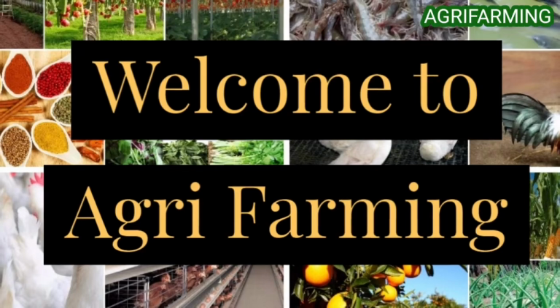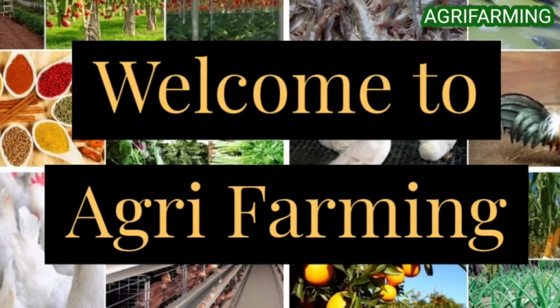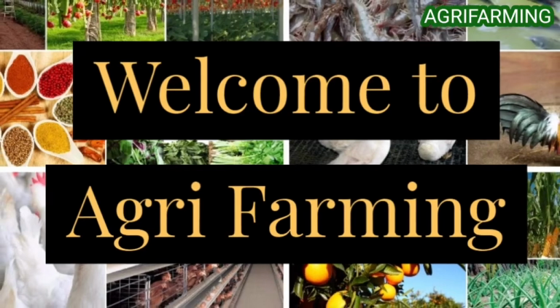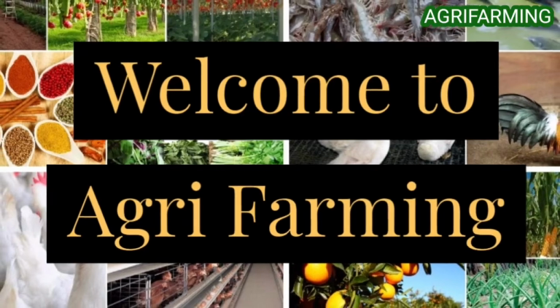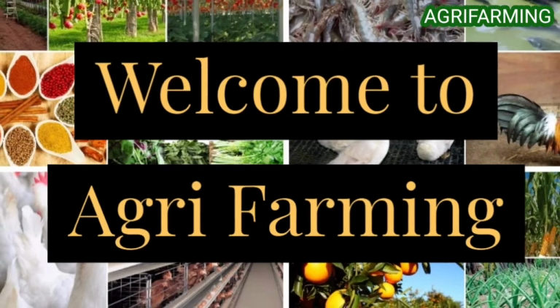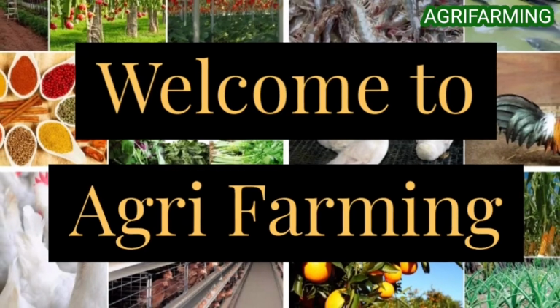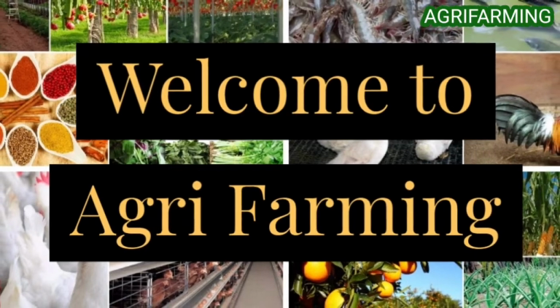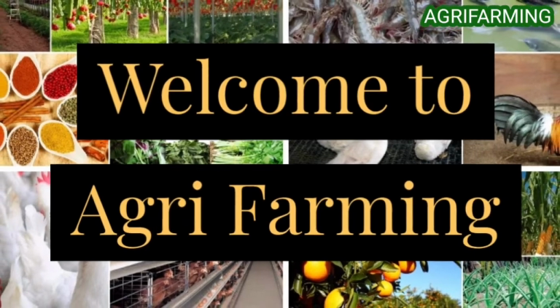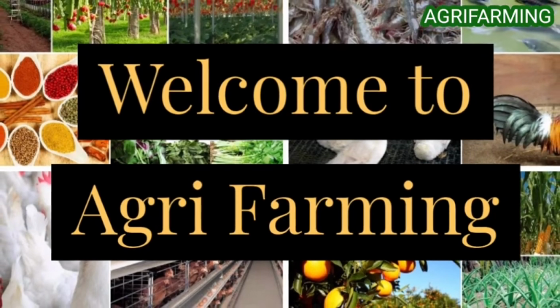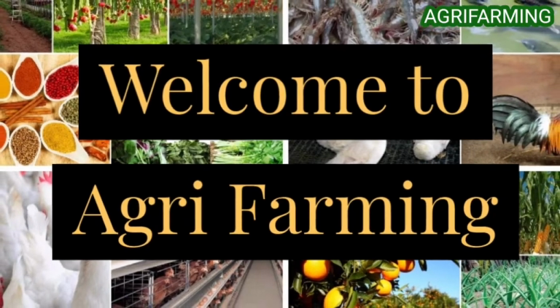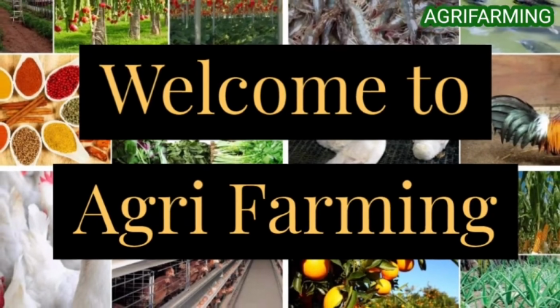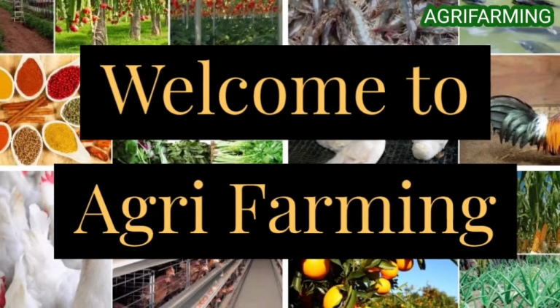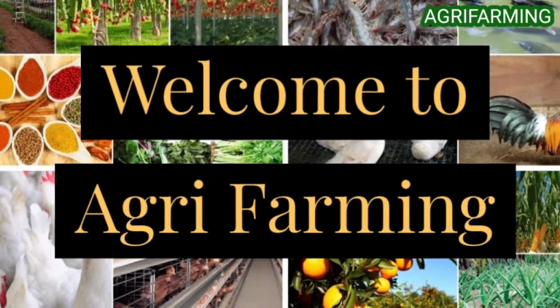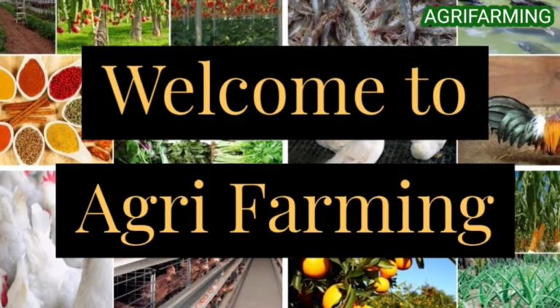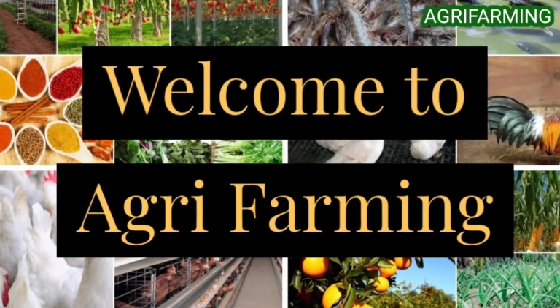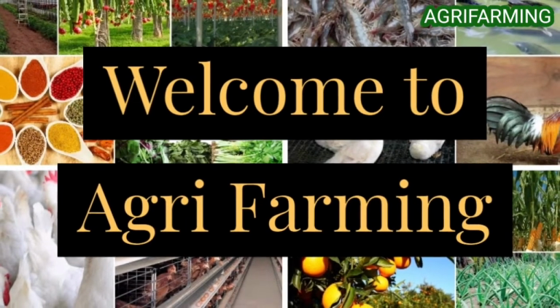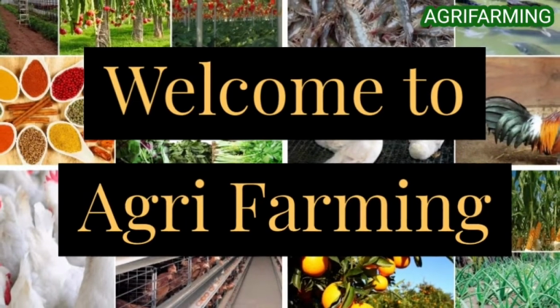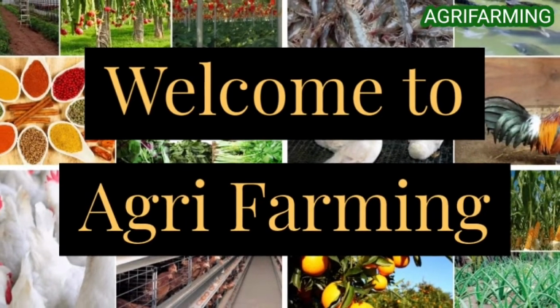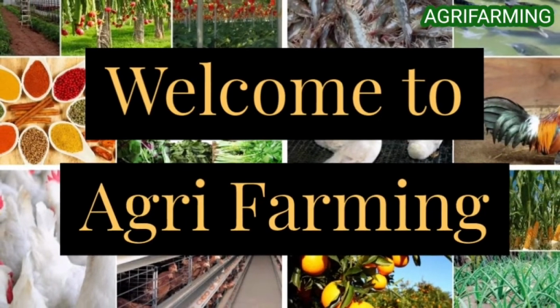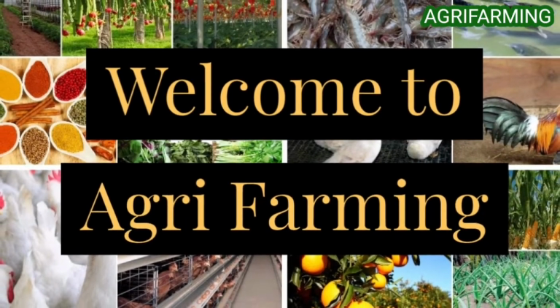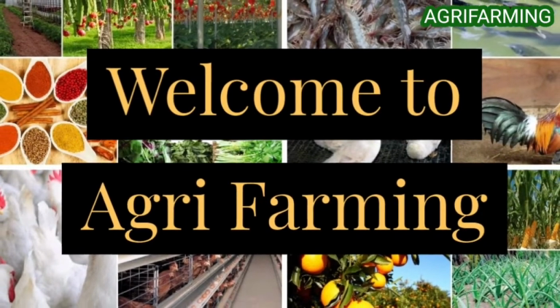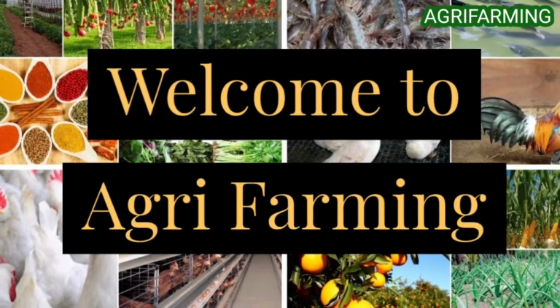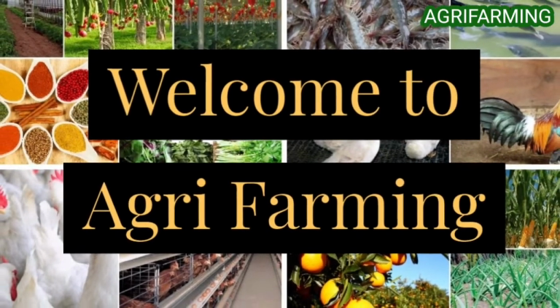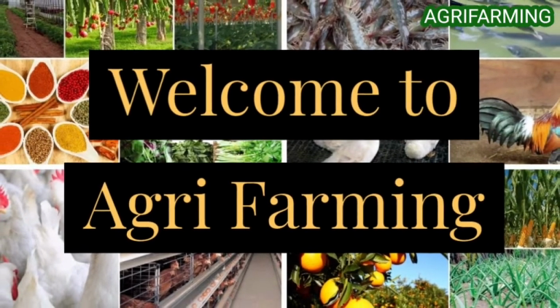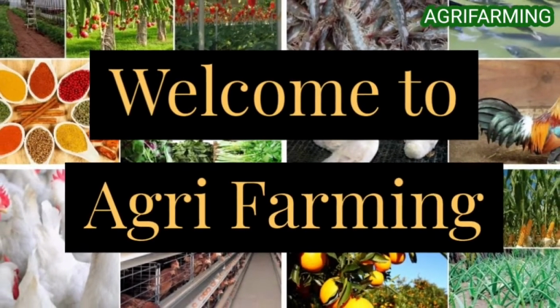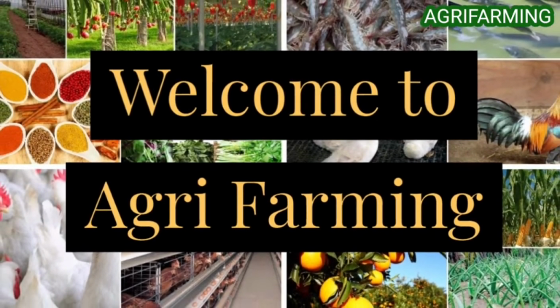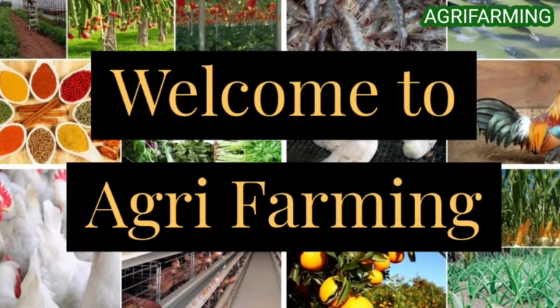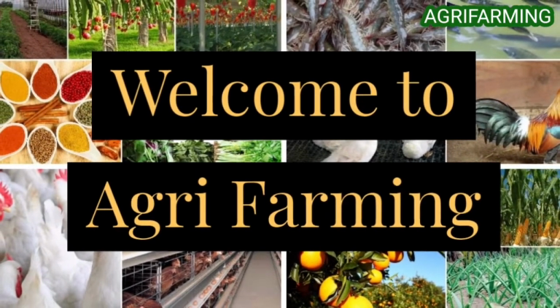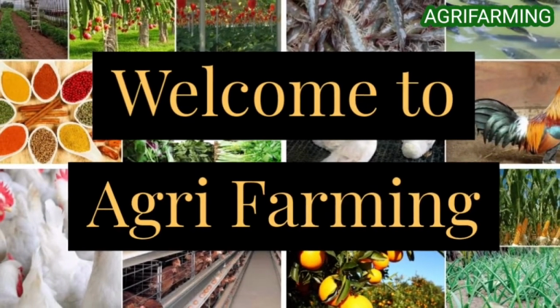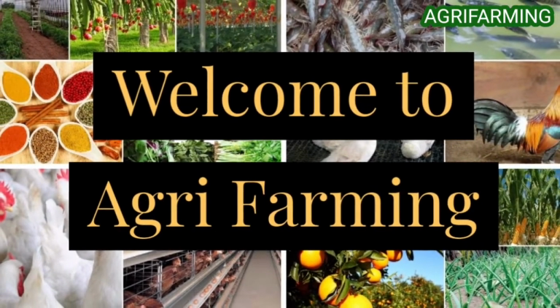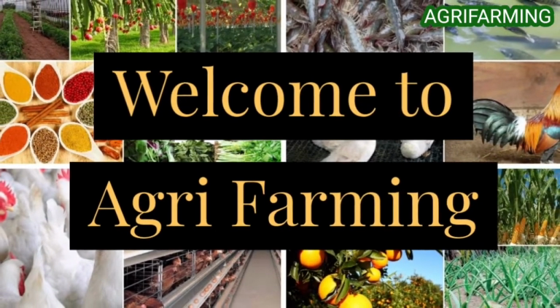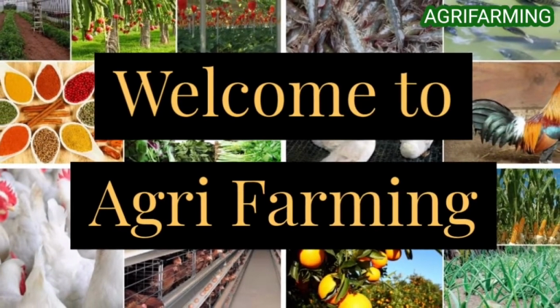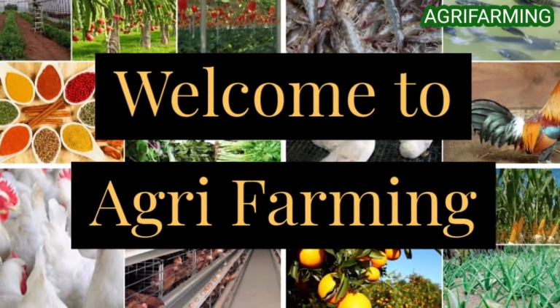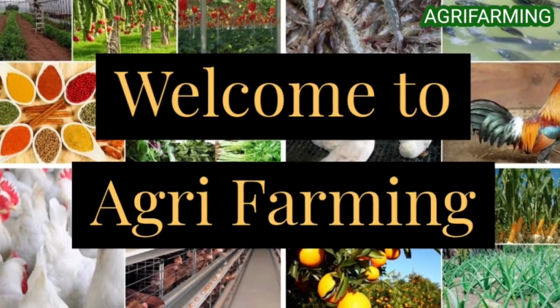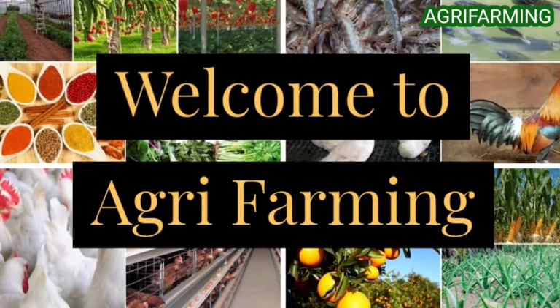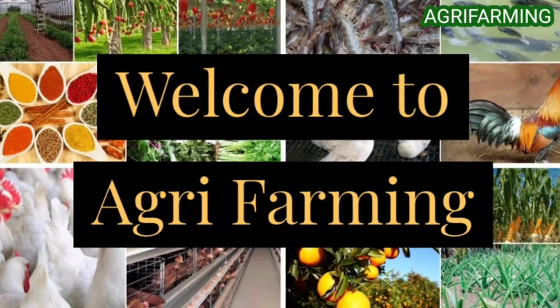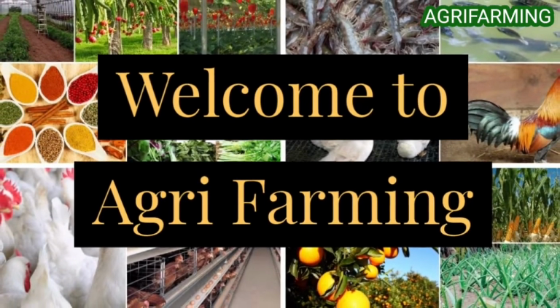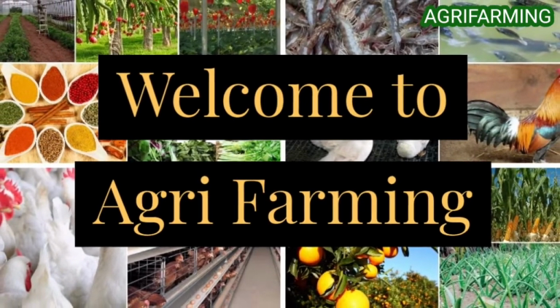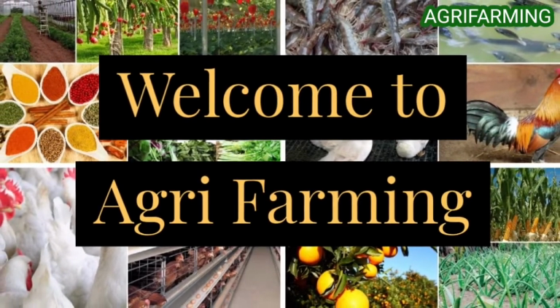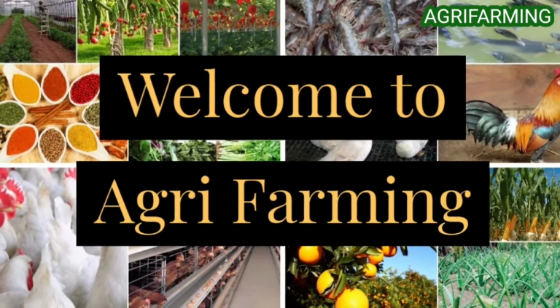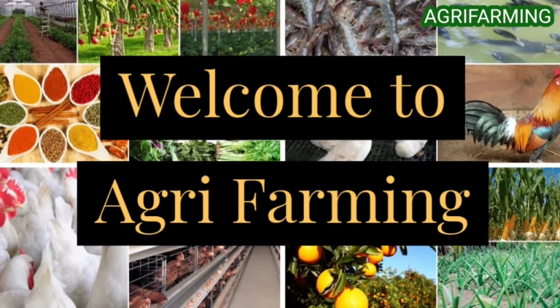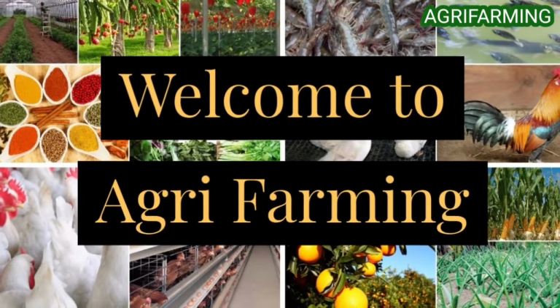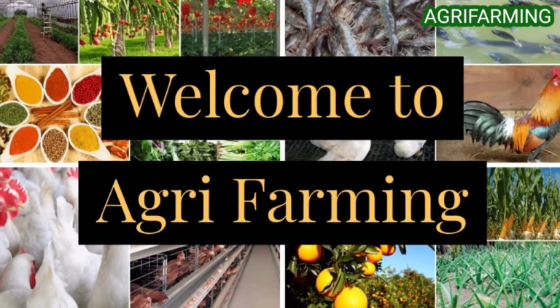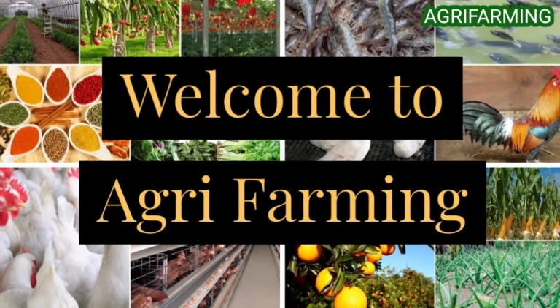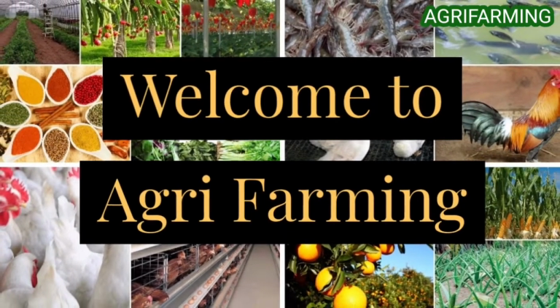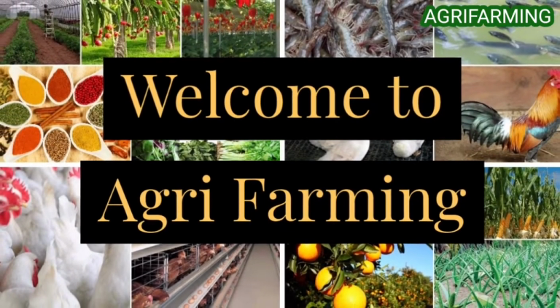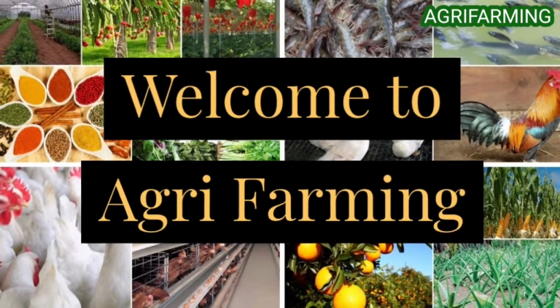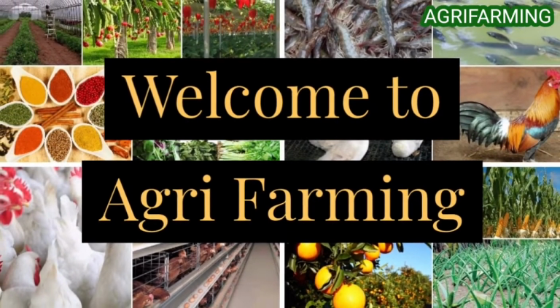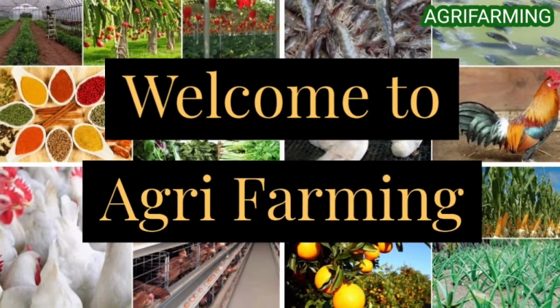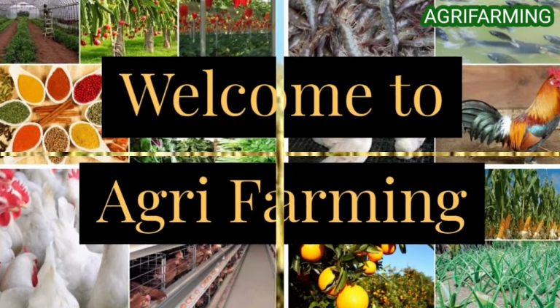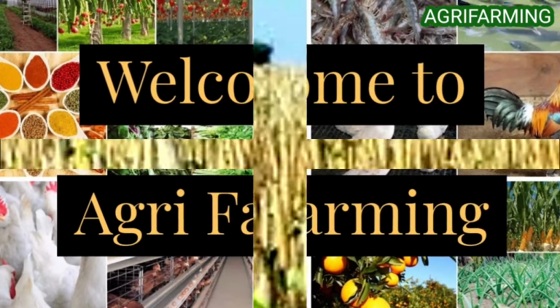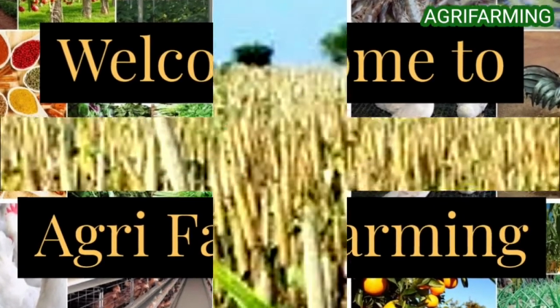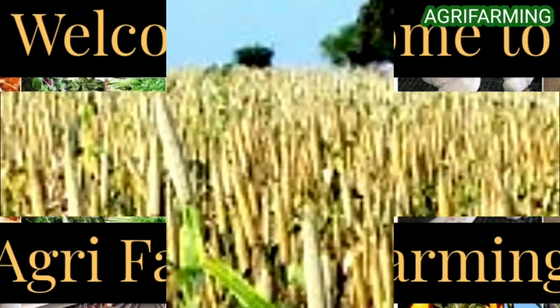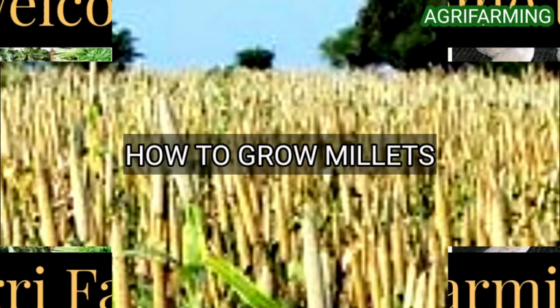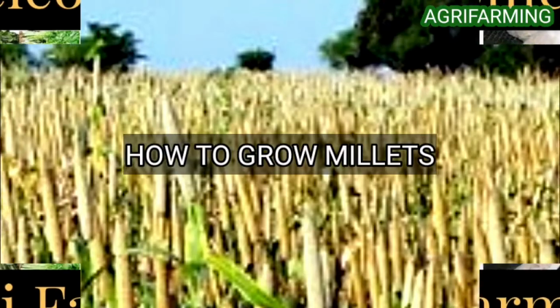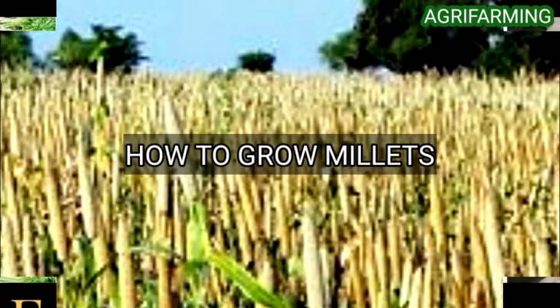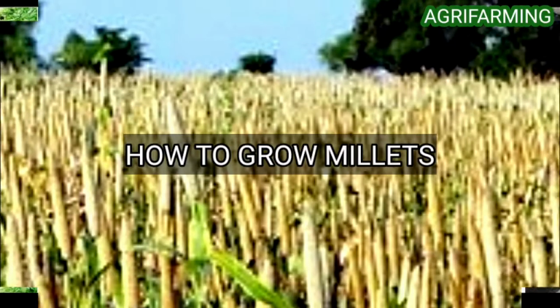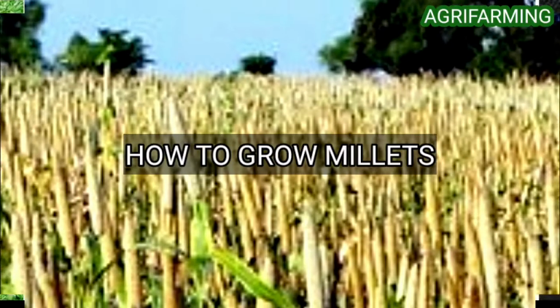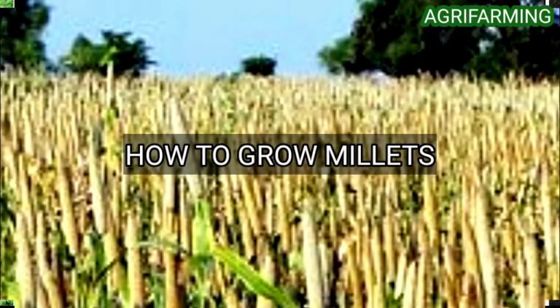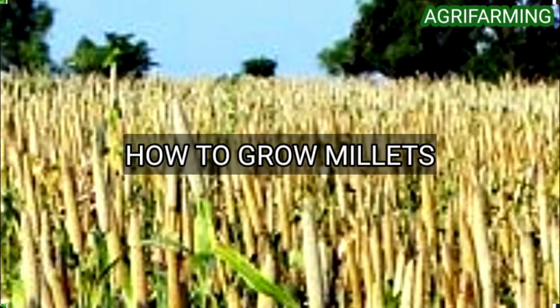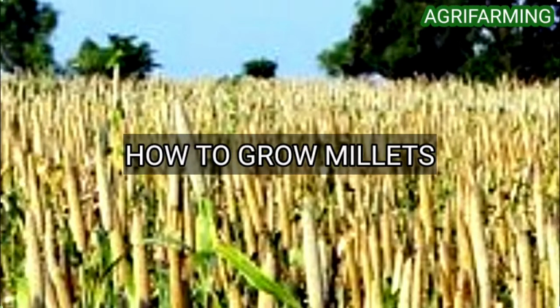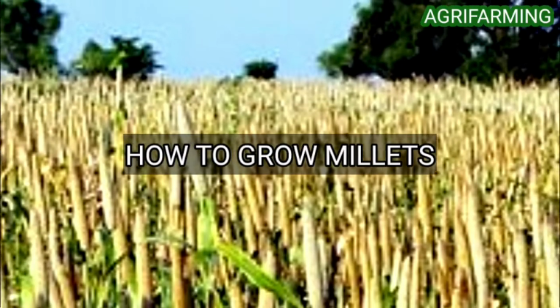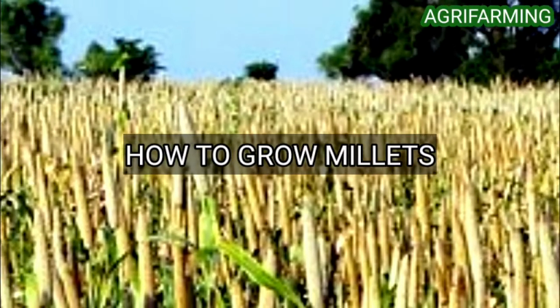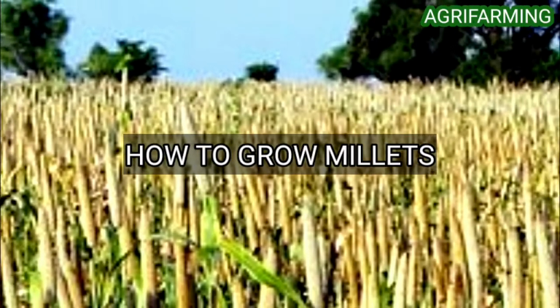Hello everyone, welcome back to AgriFarming. Today, we are back with how to grow millets.